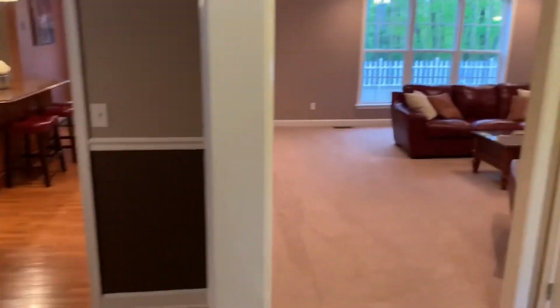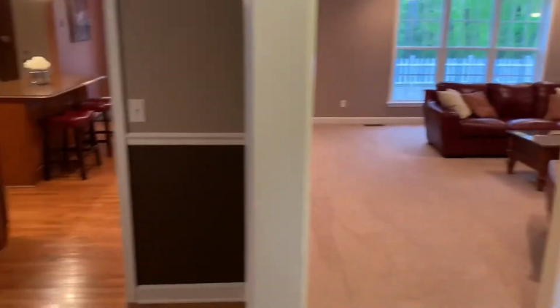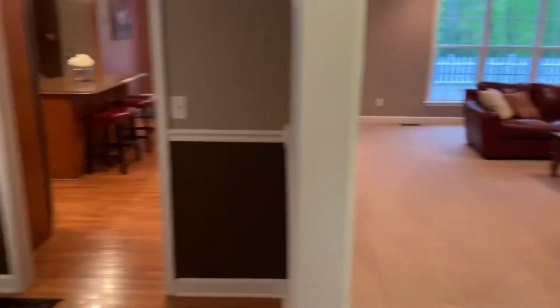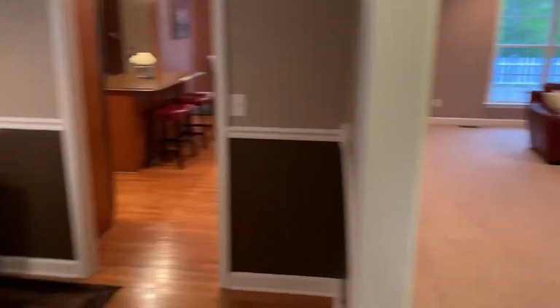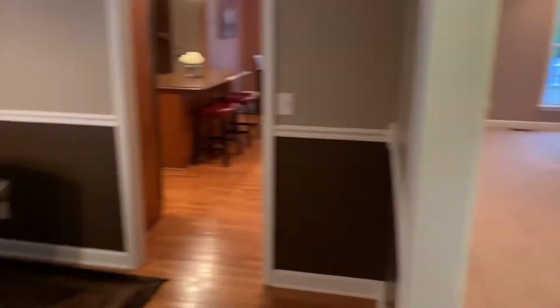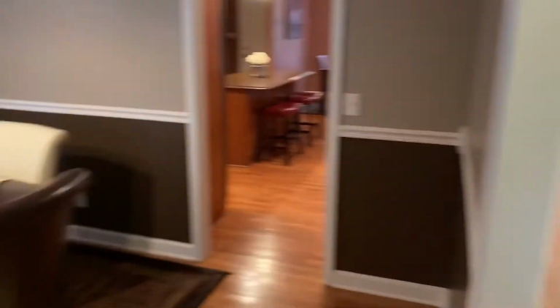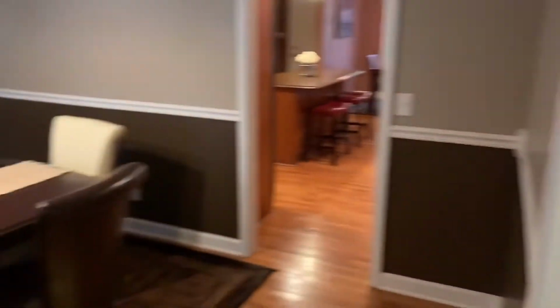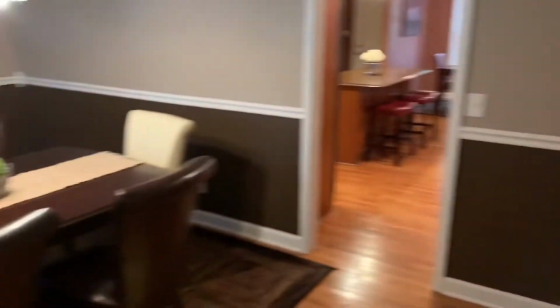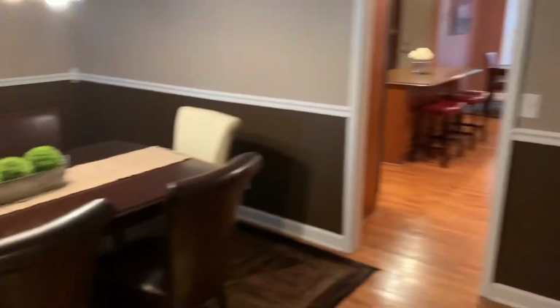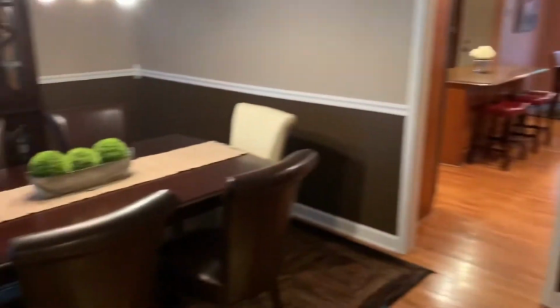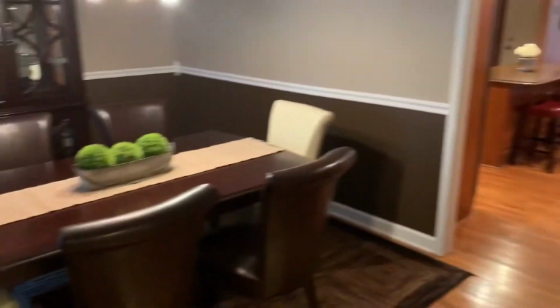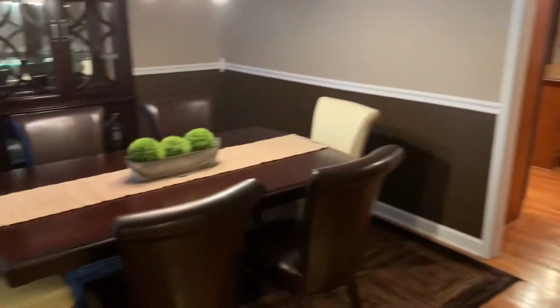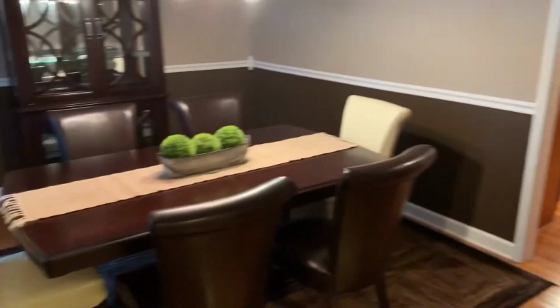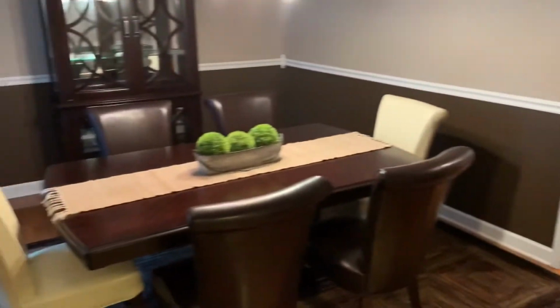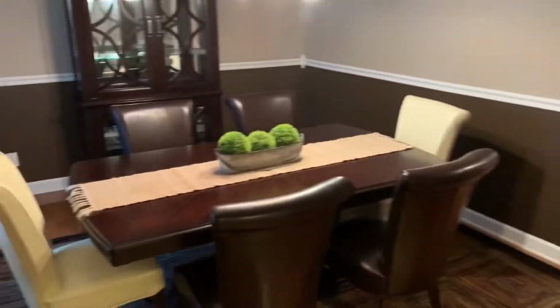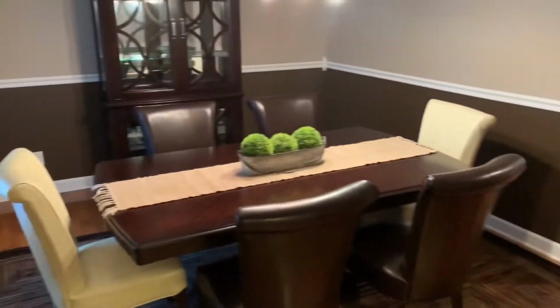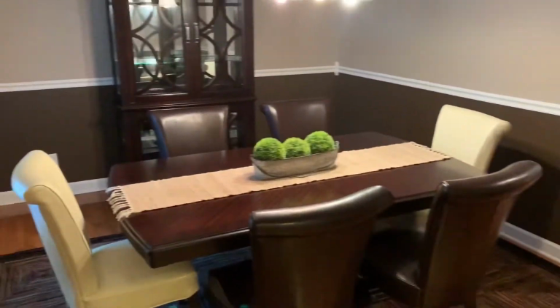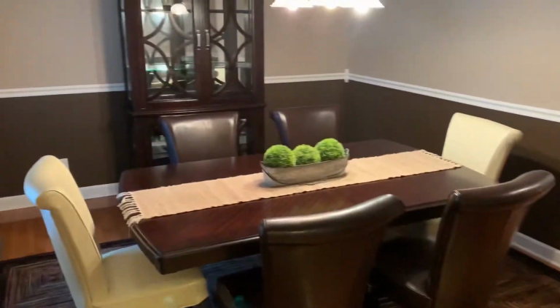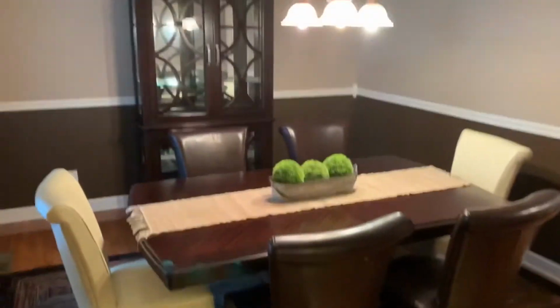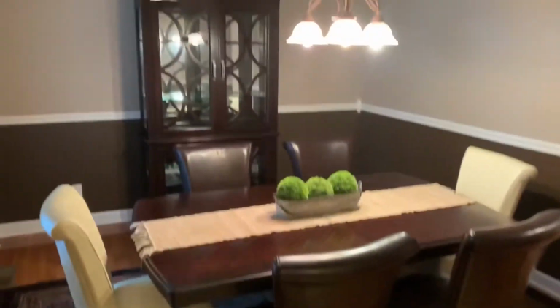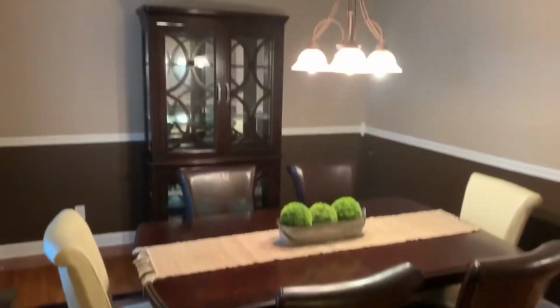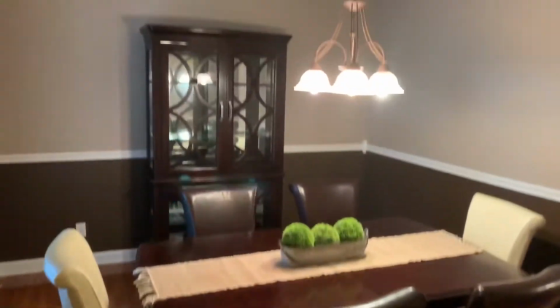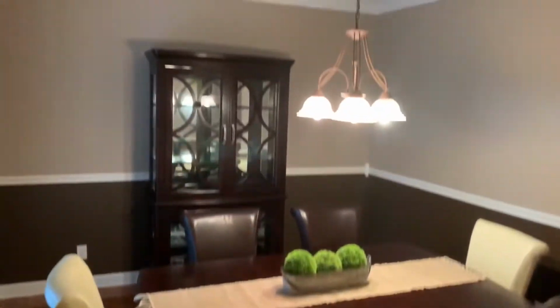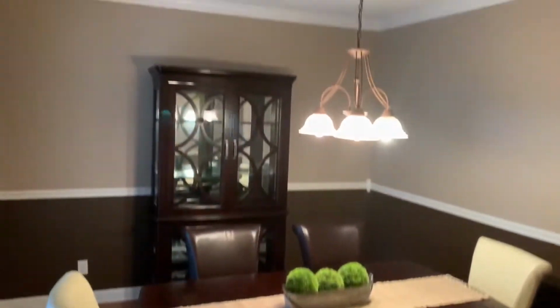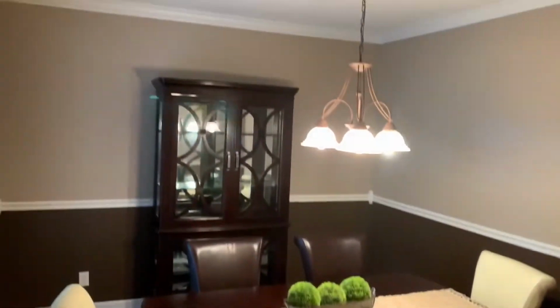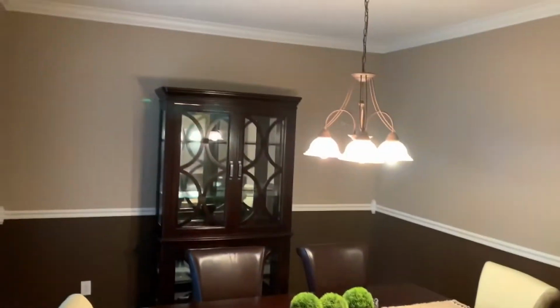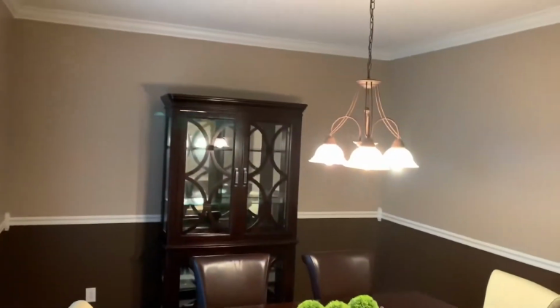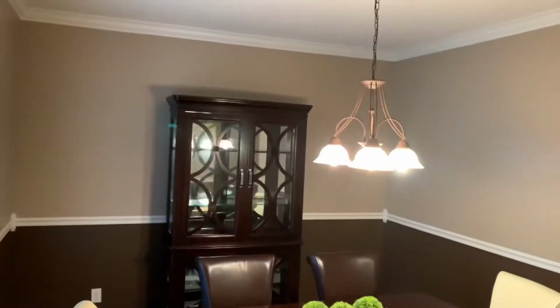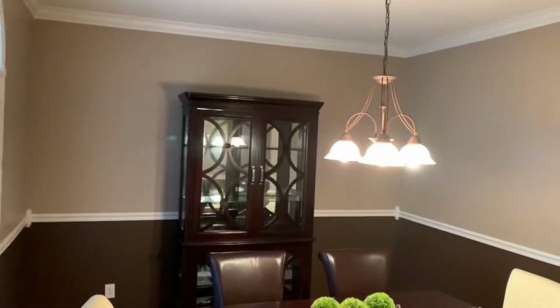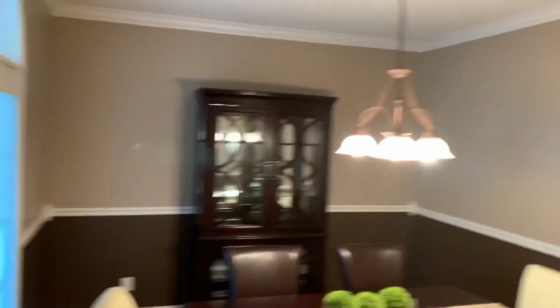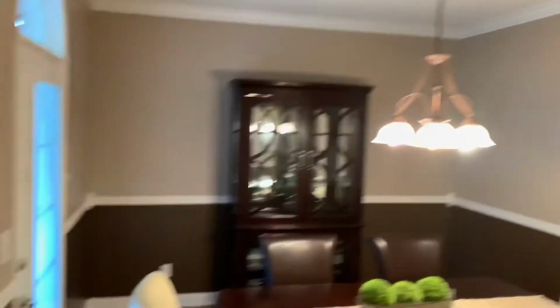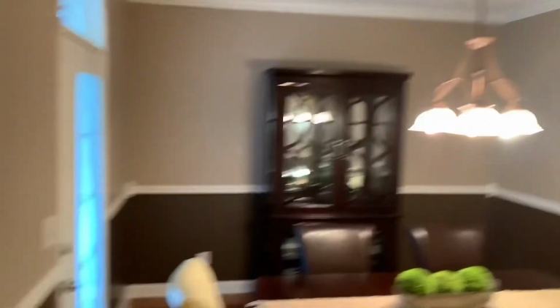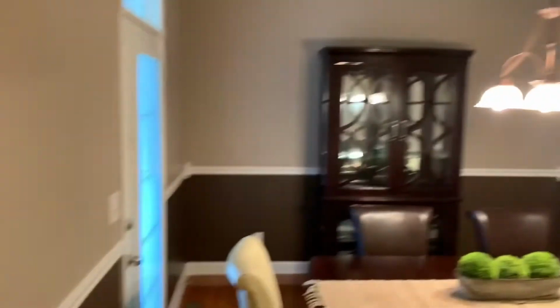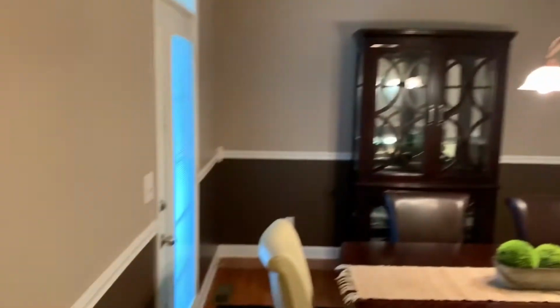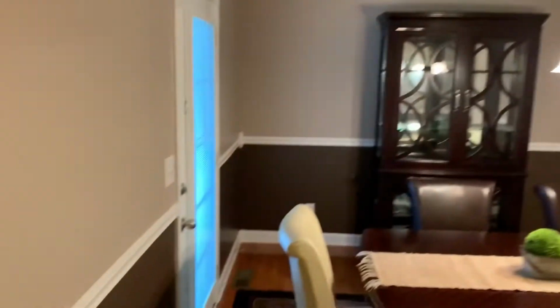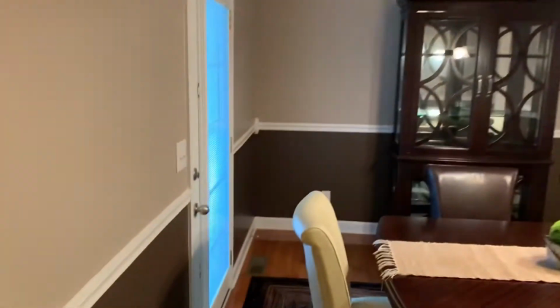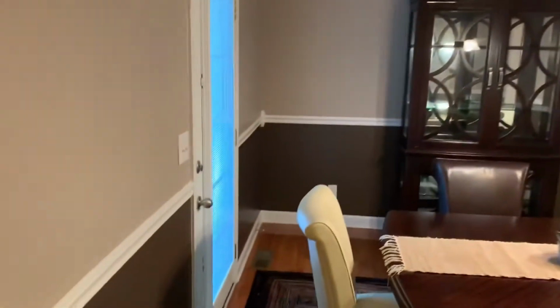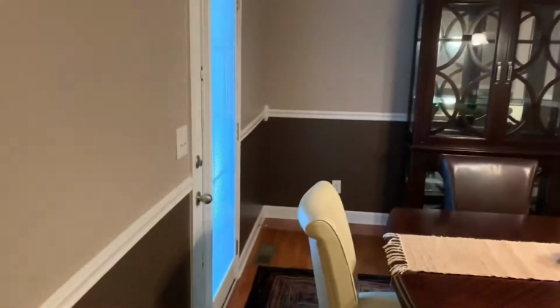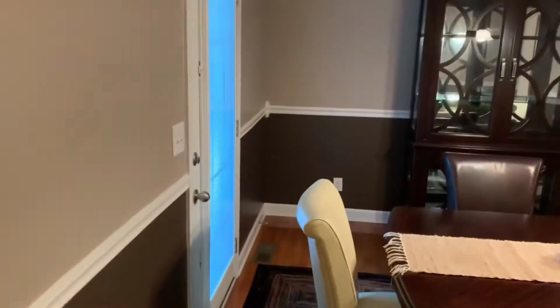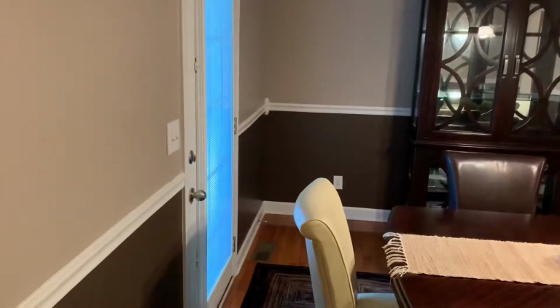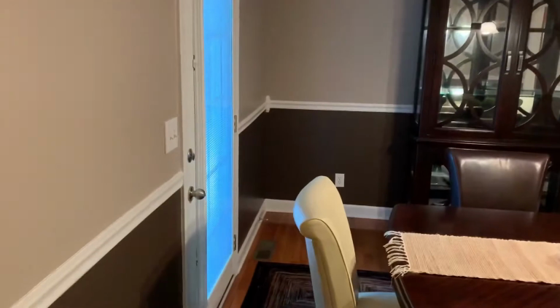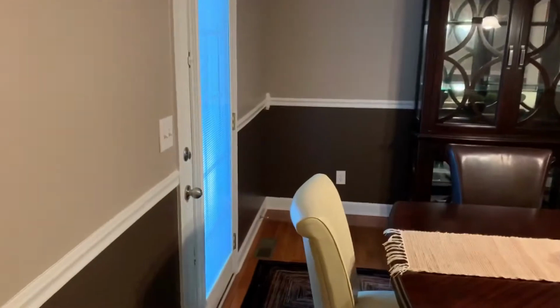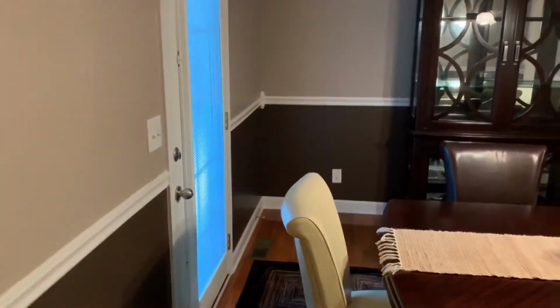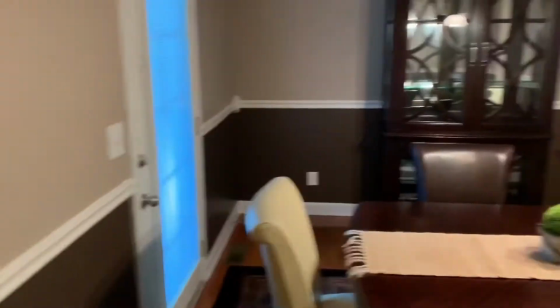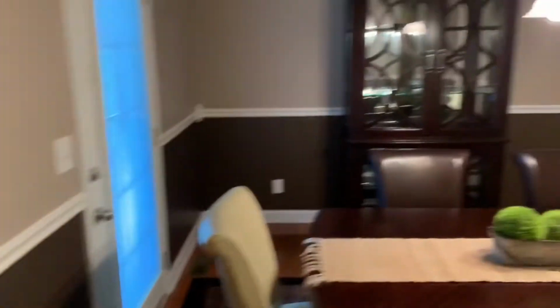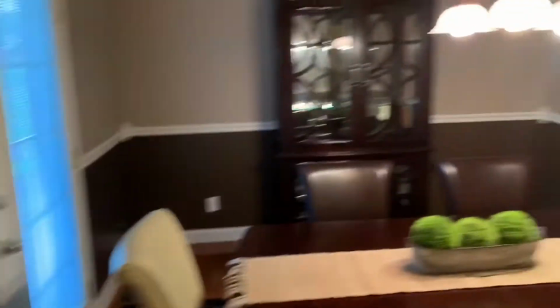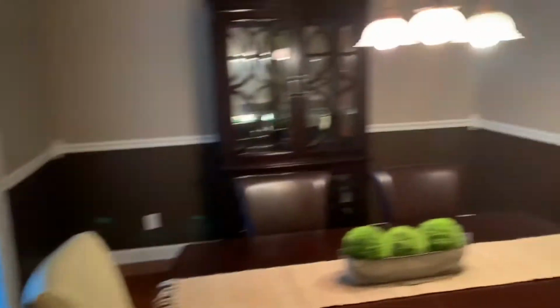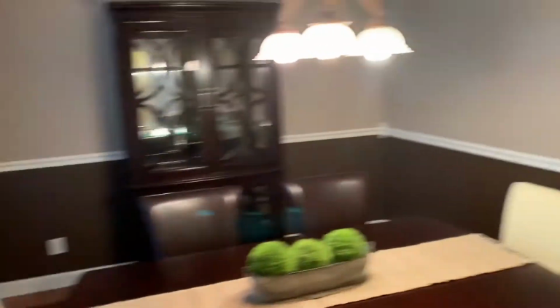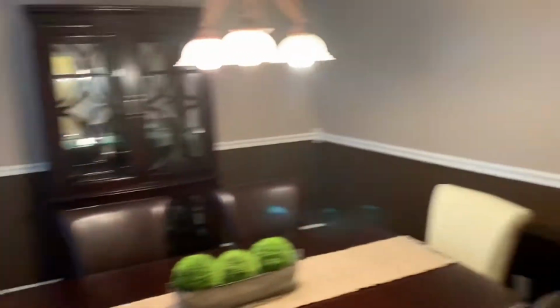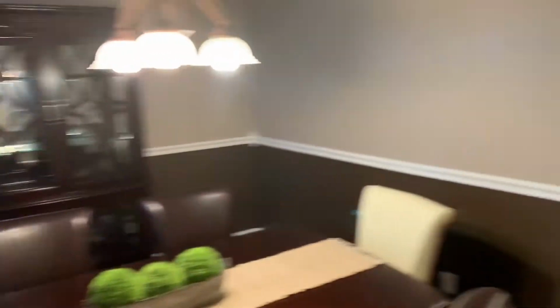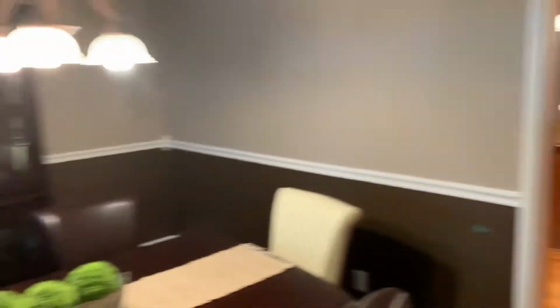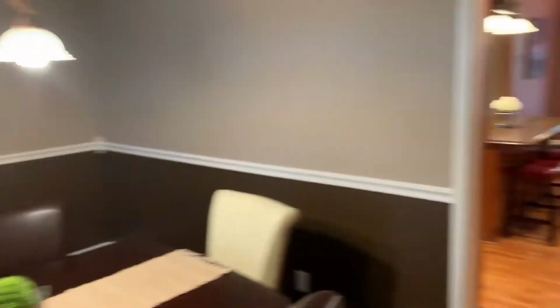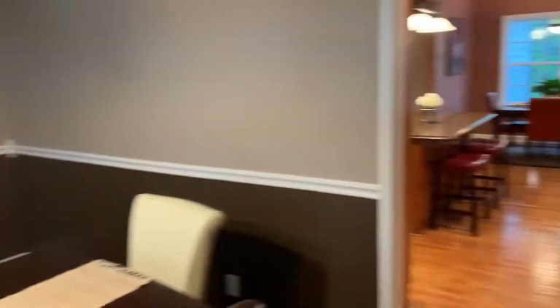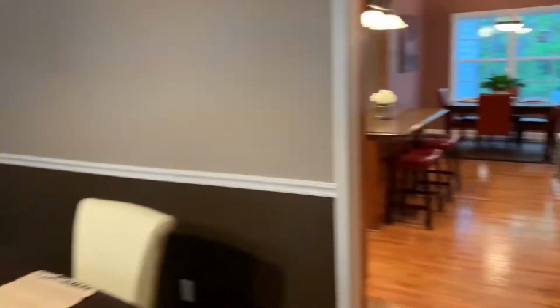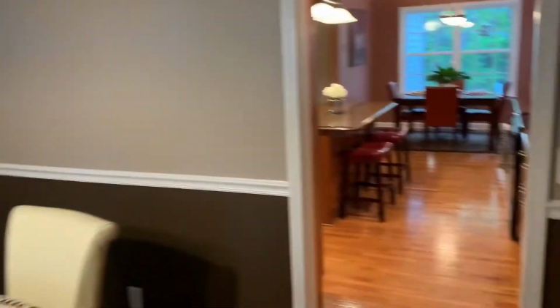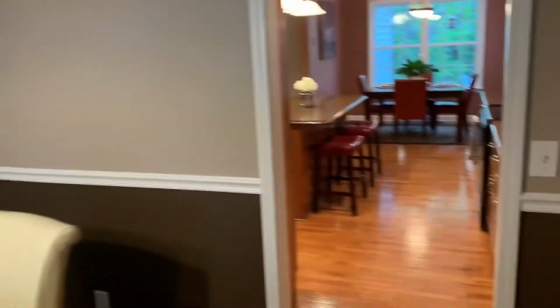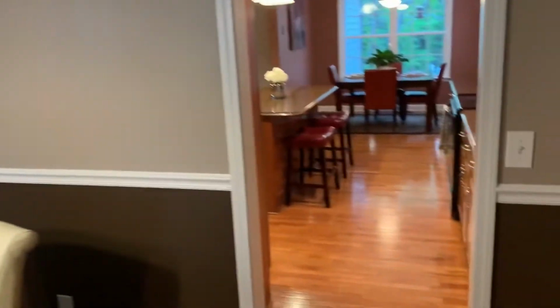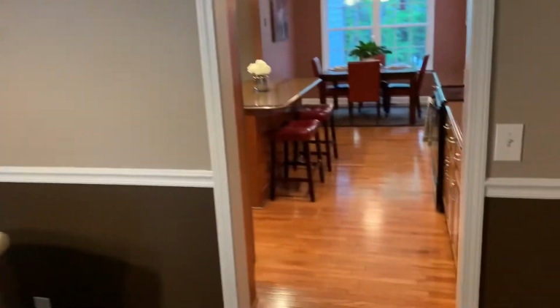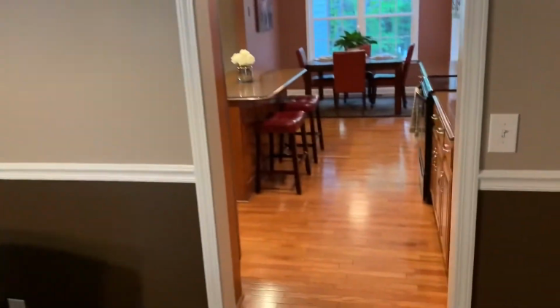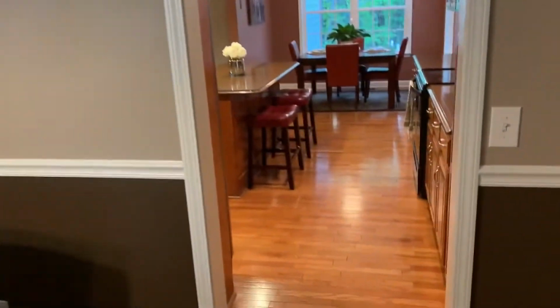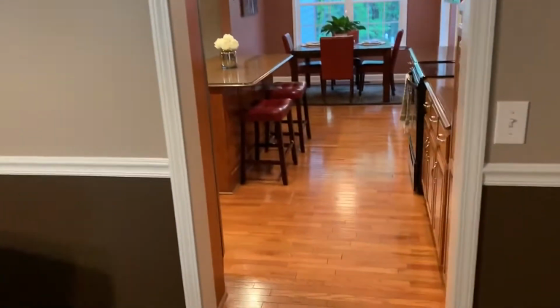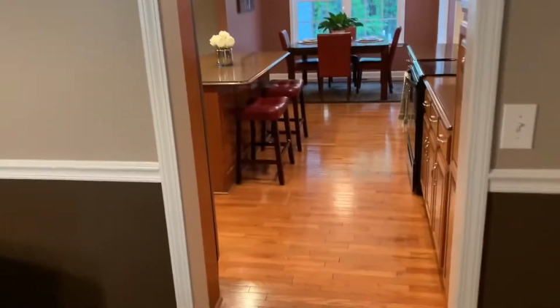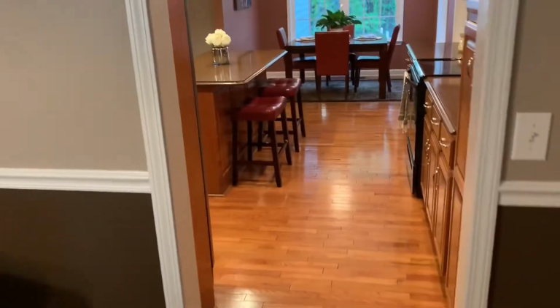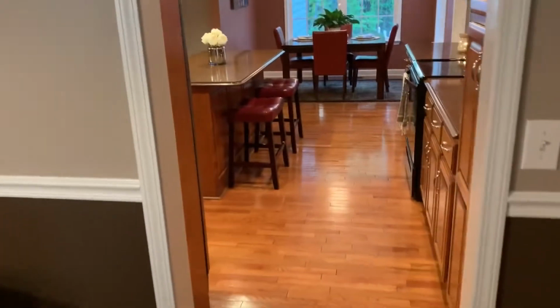We'll go ahead and walk through the dining room here. It's got an entrance out to the front. I'm going to go back into the kitchen.